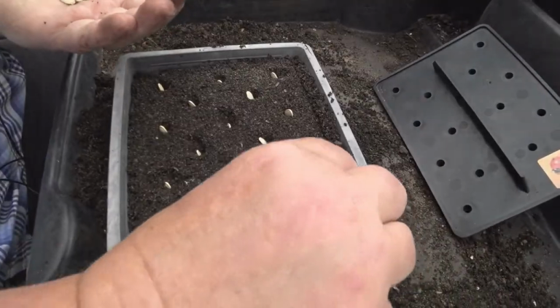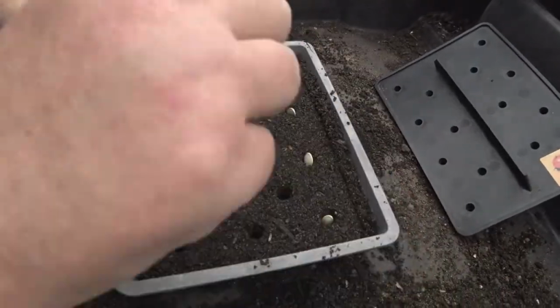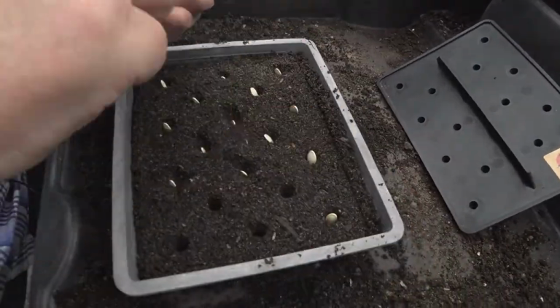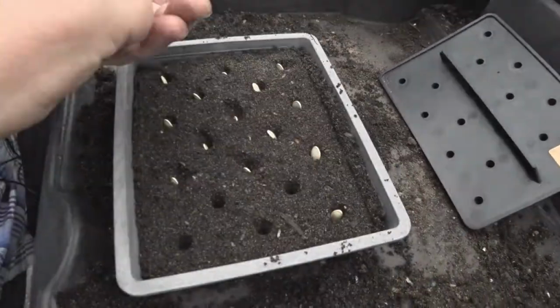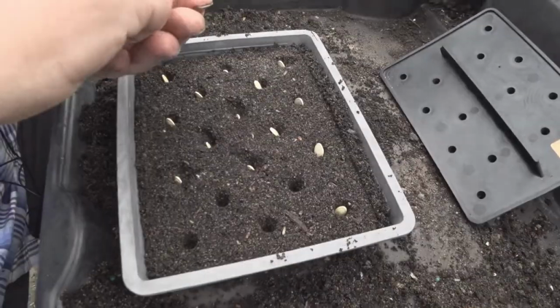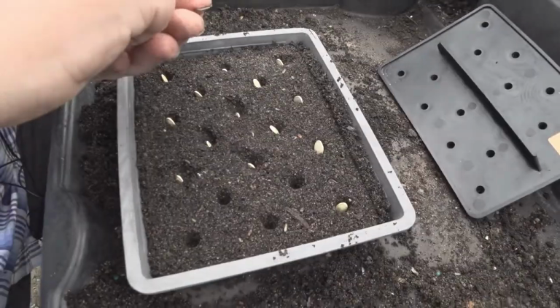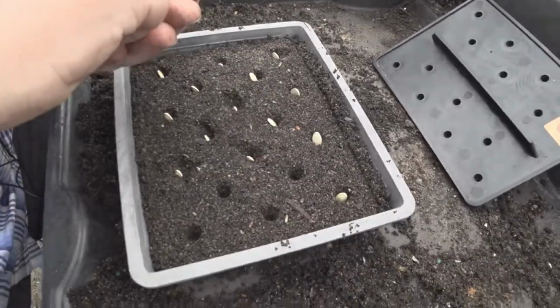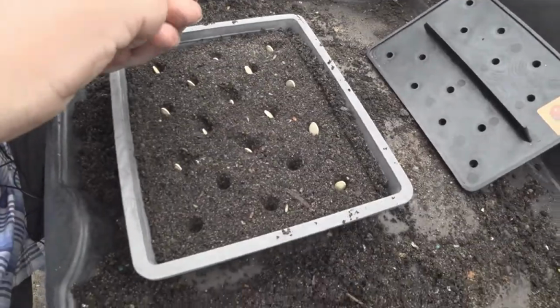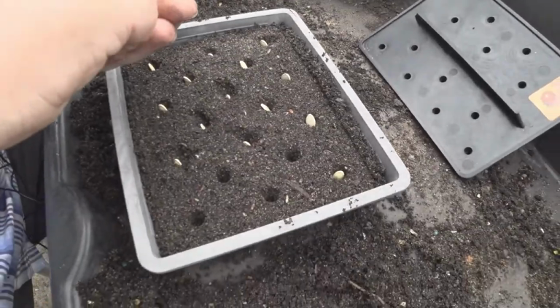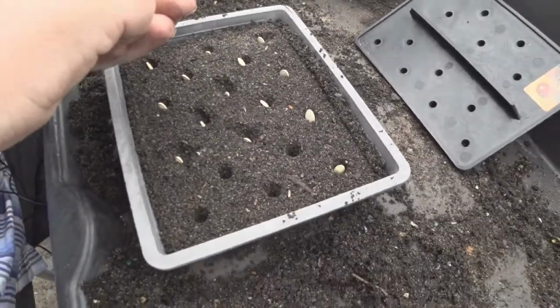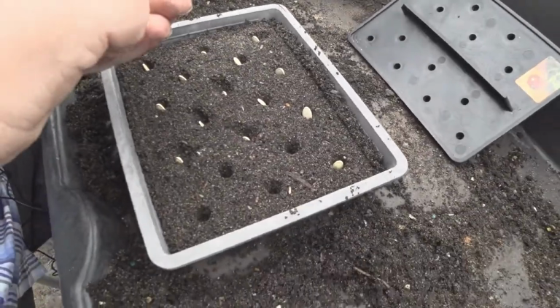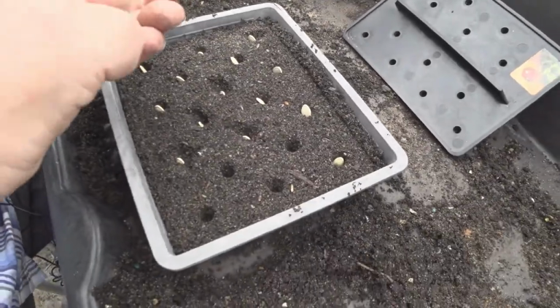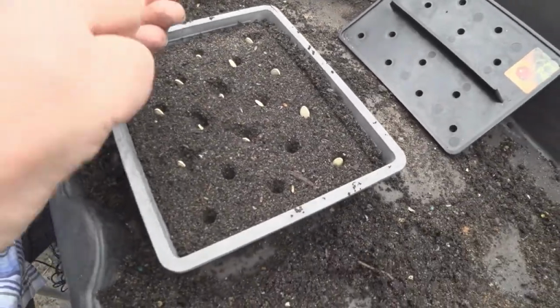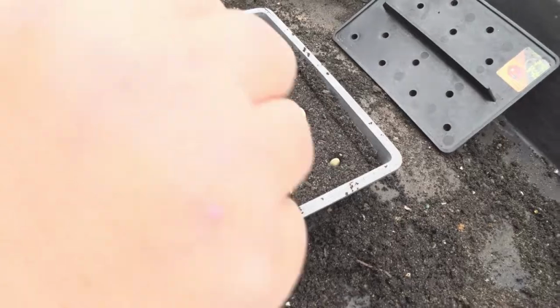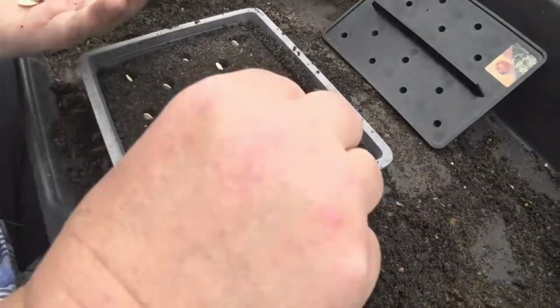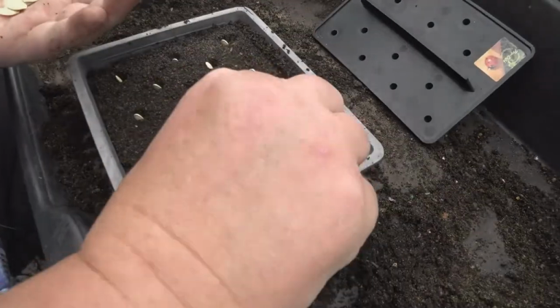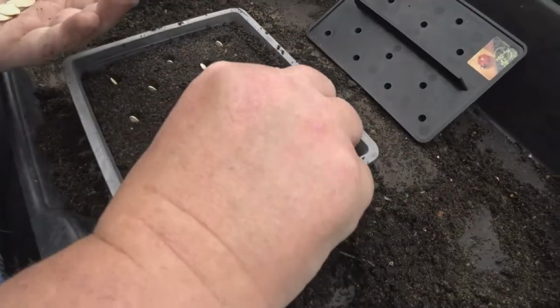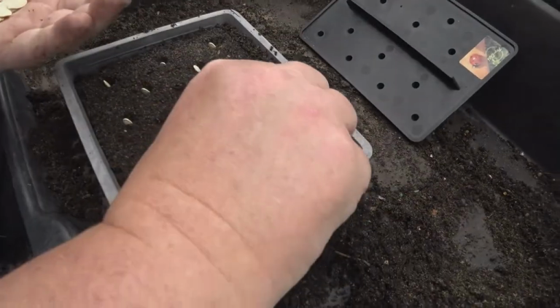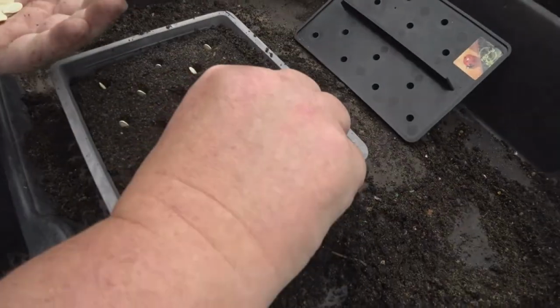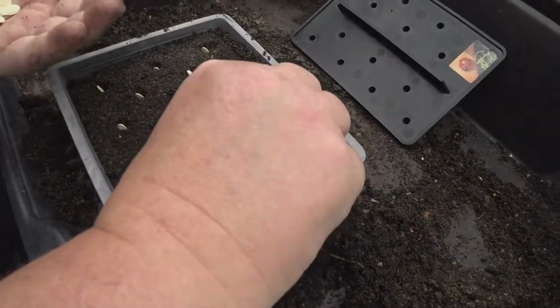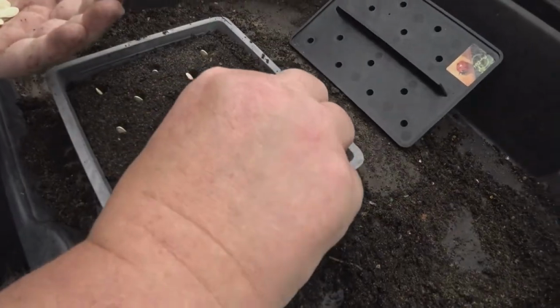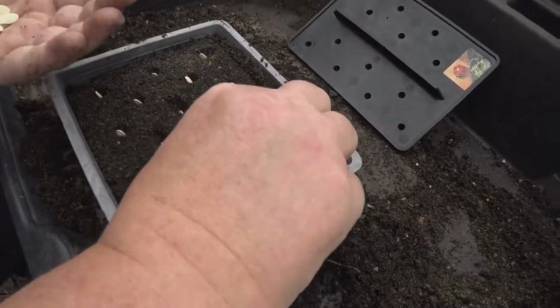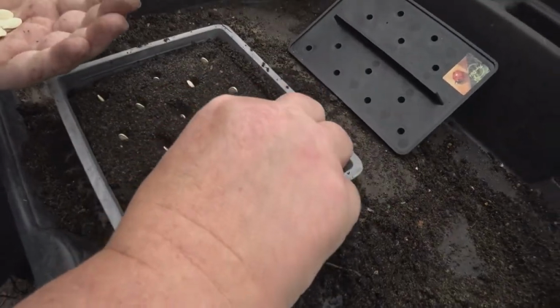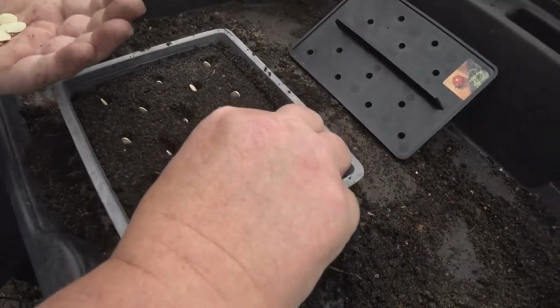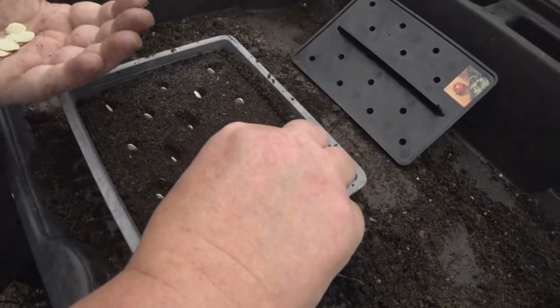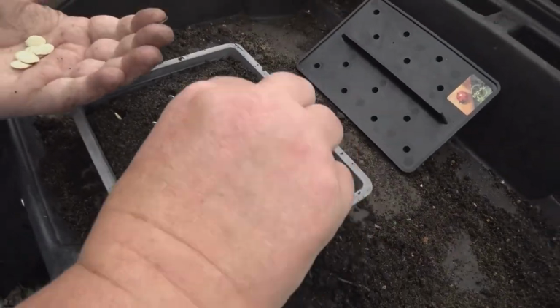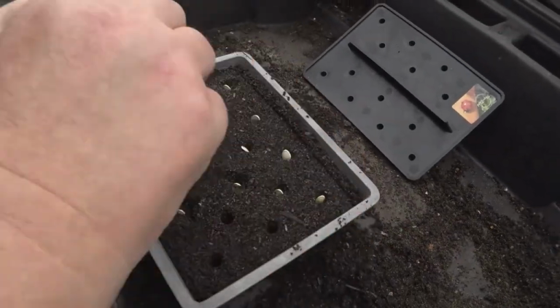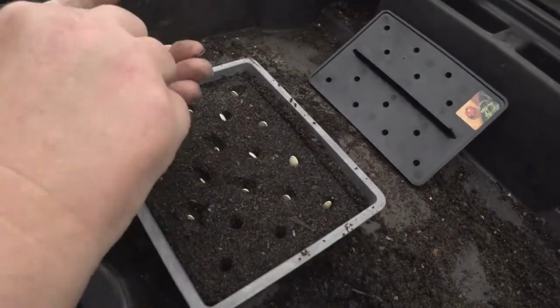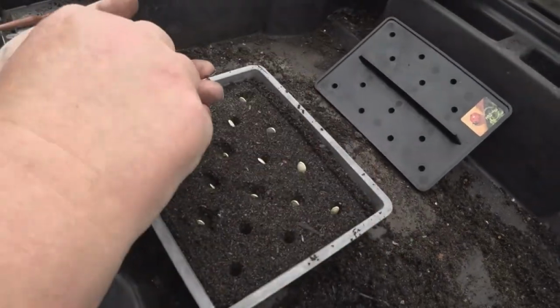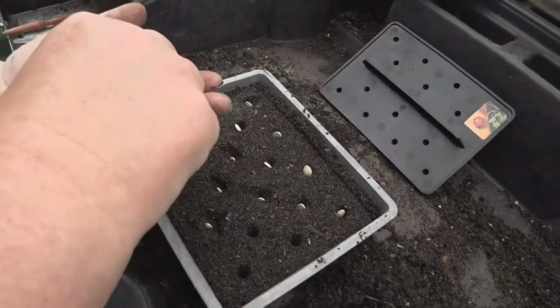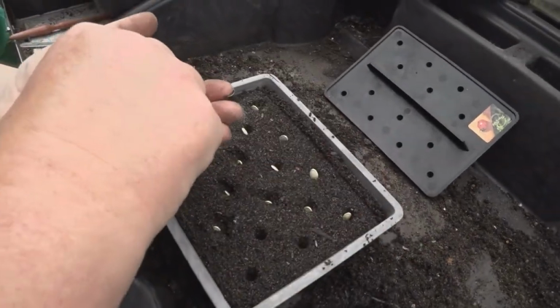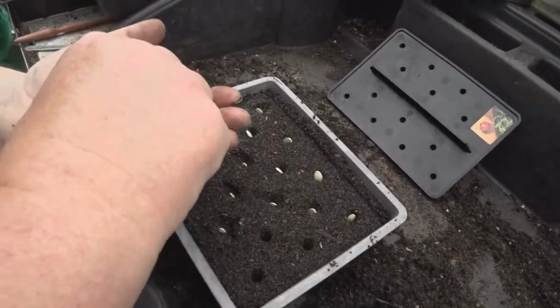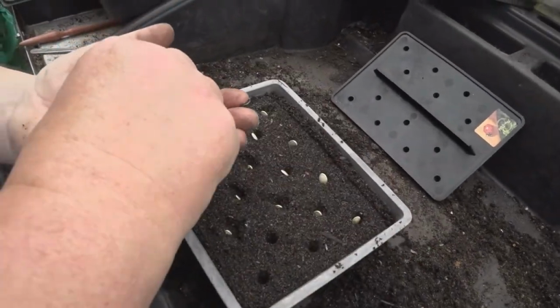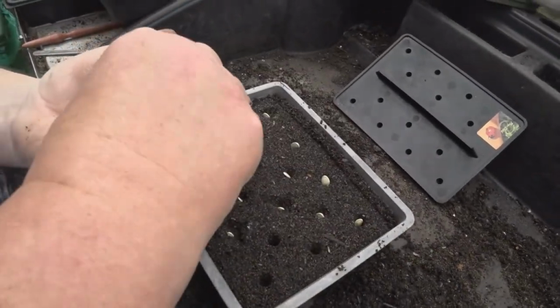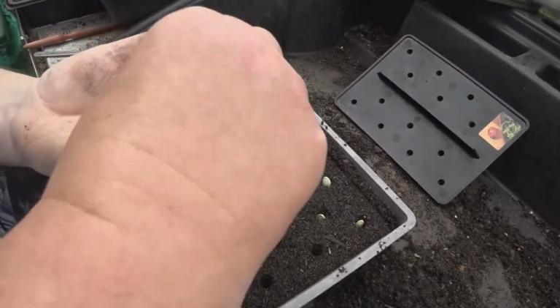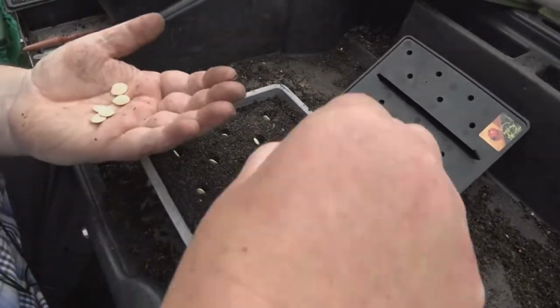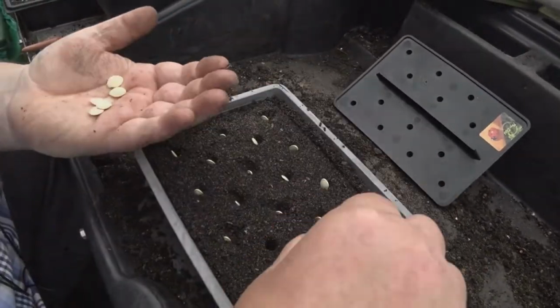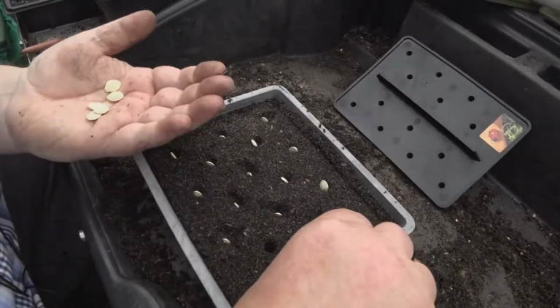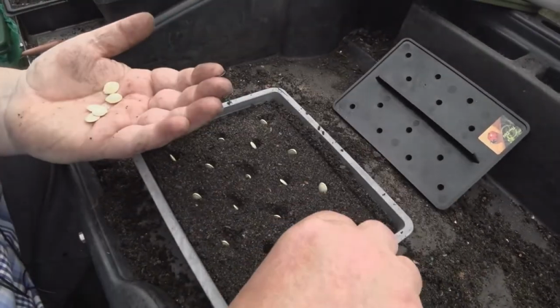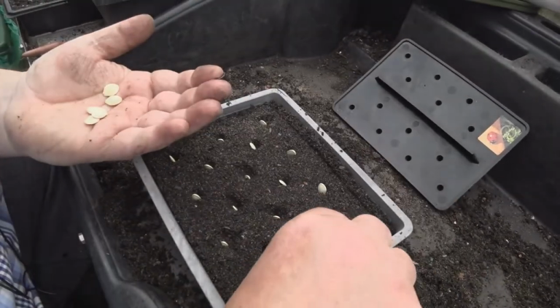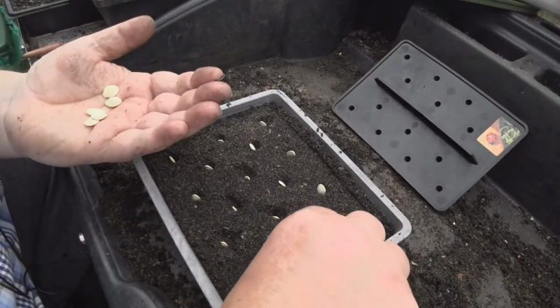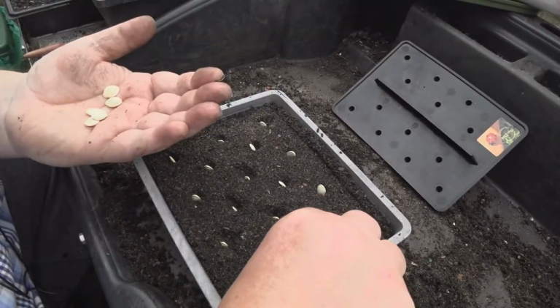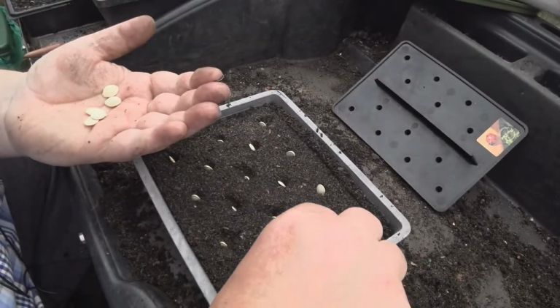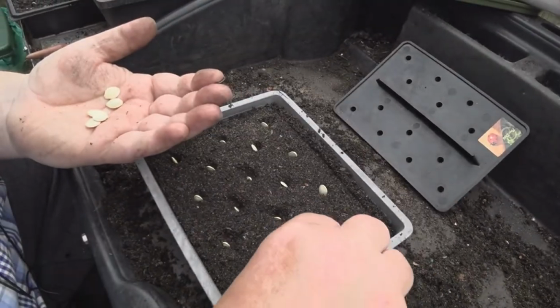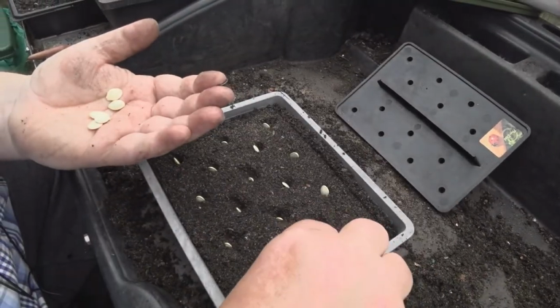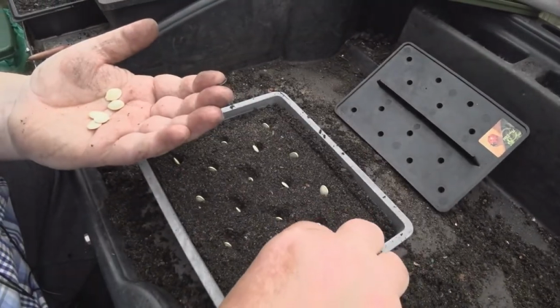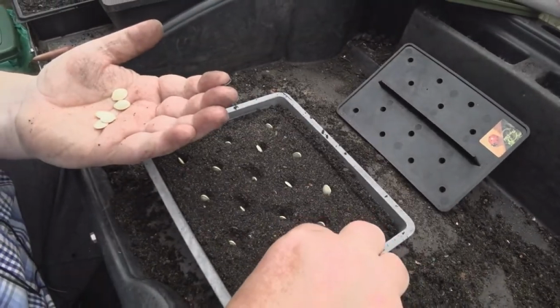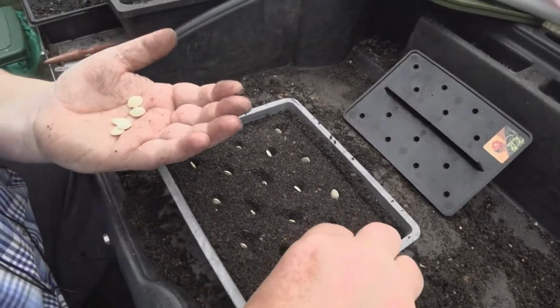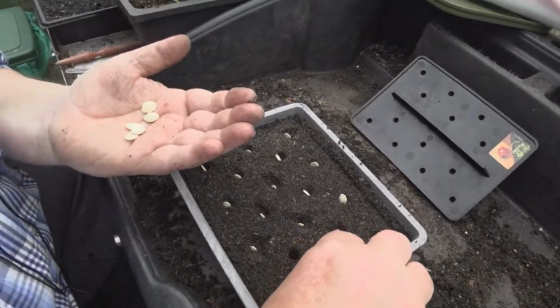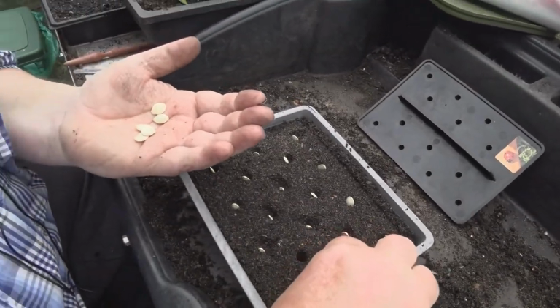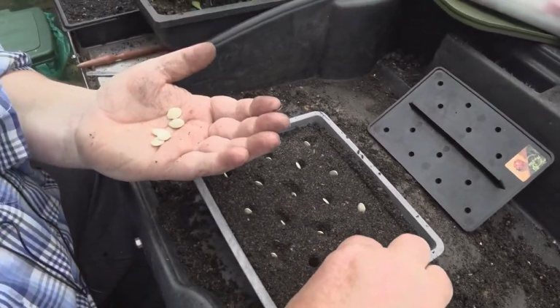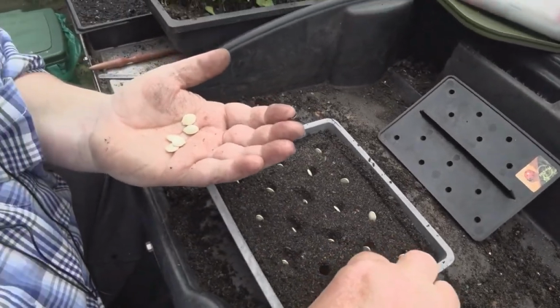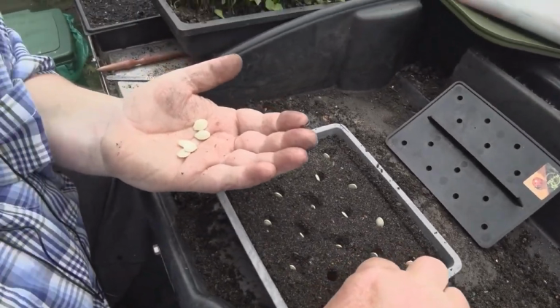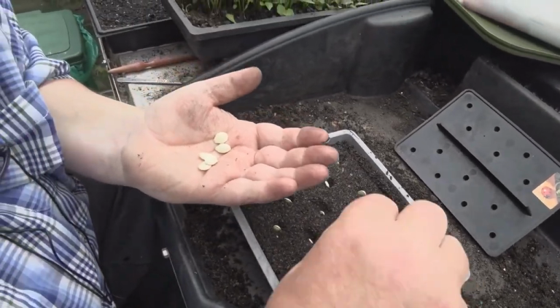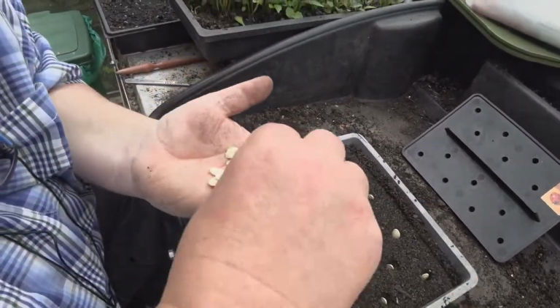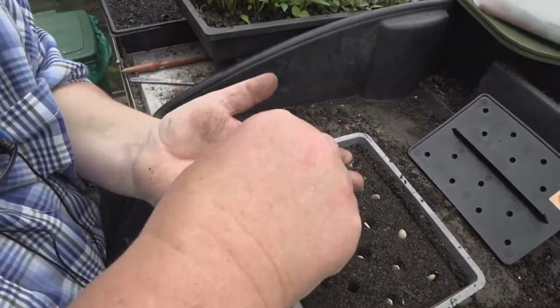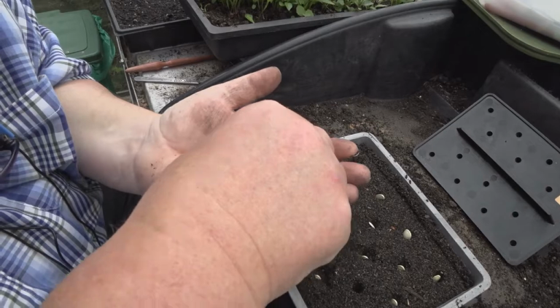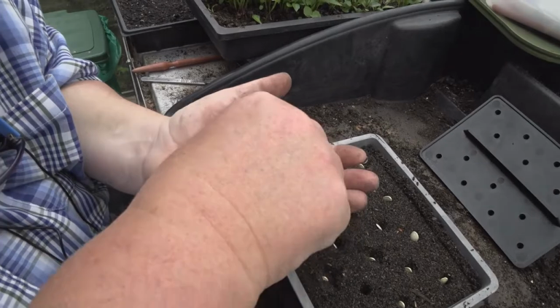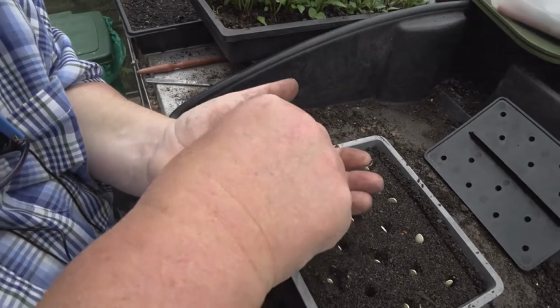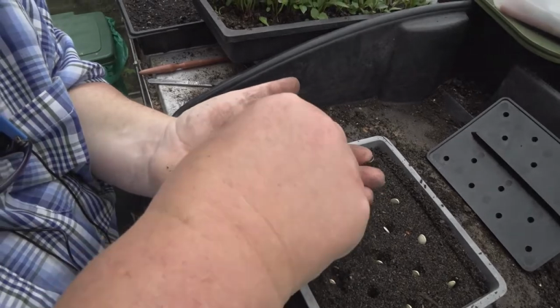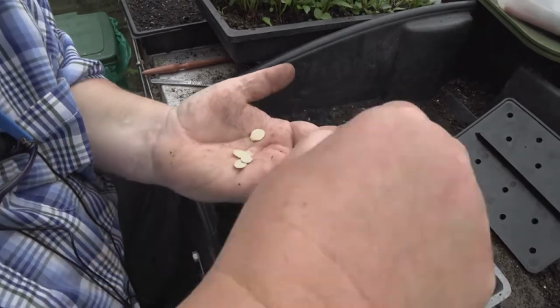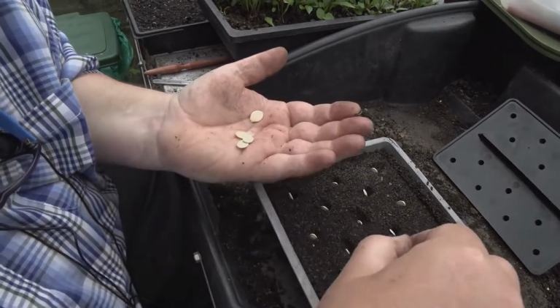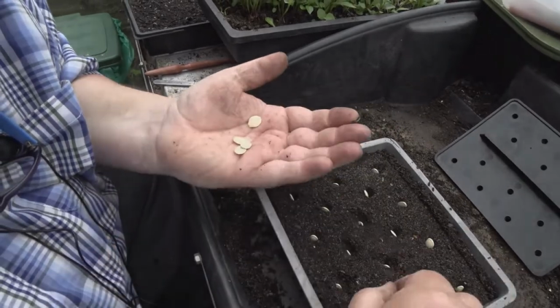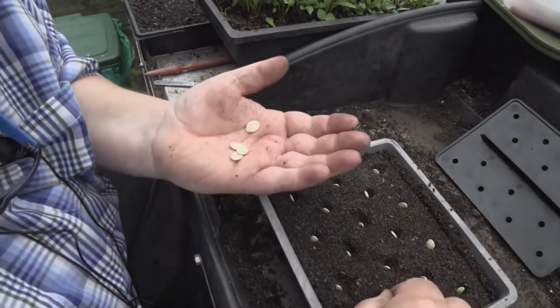We can't get enough courgettes as we grow loads at our house. It's something we use a lot of — fried with a bit of salt and pepper and olive oil. They're fantastic.